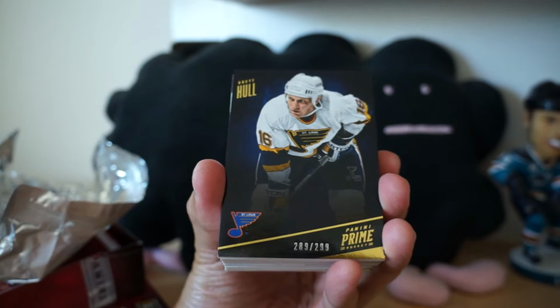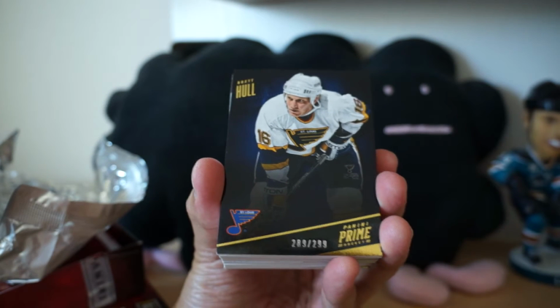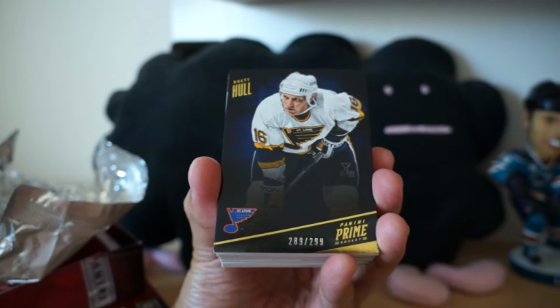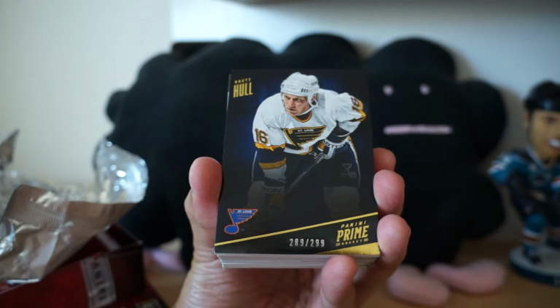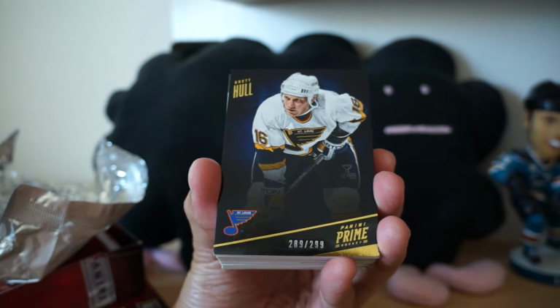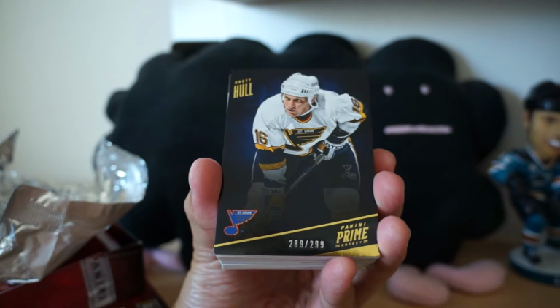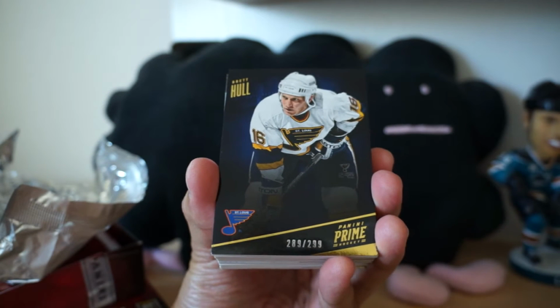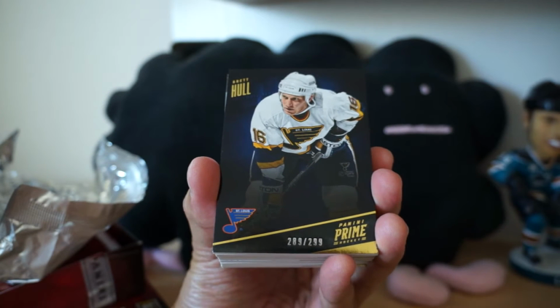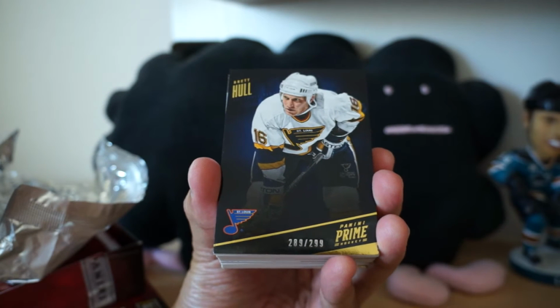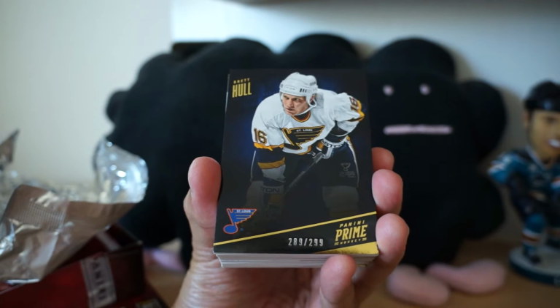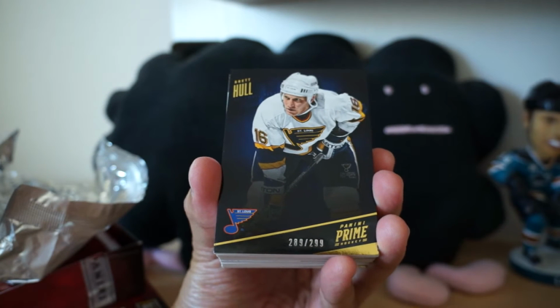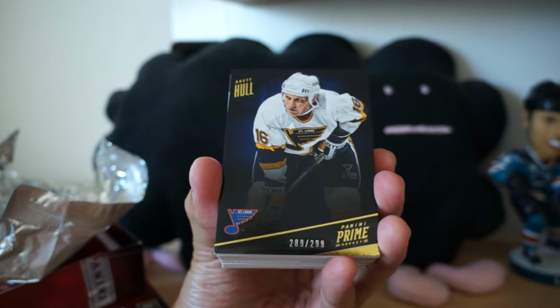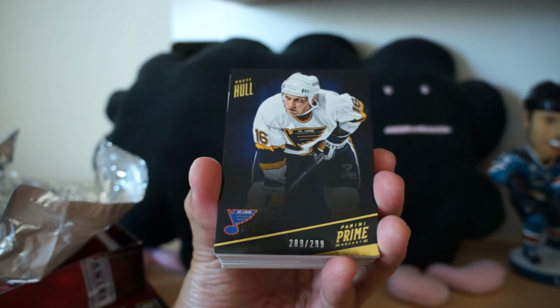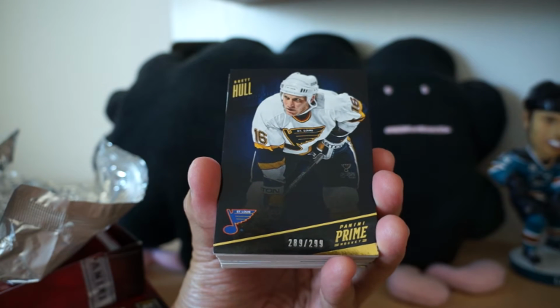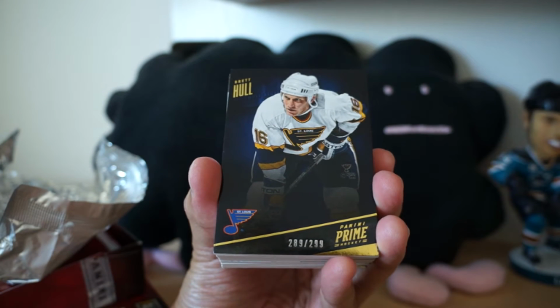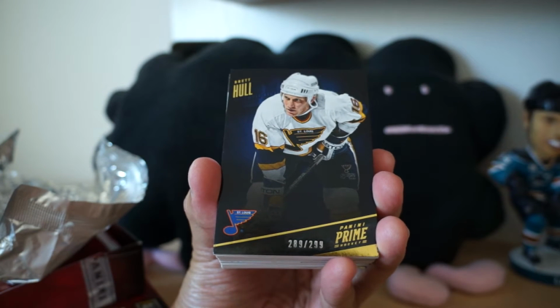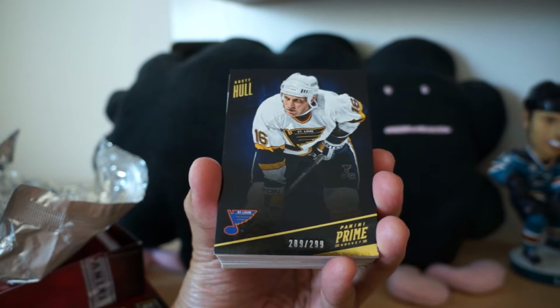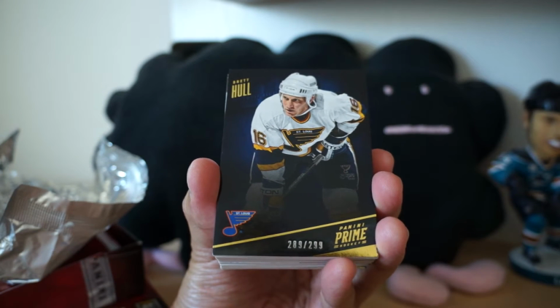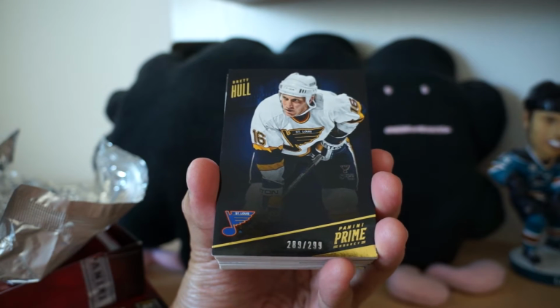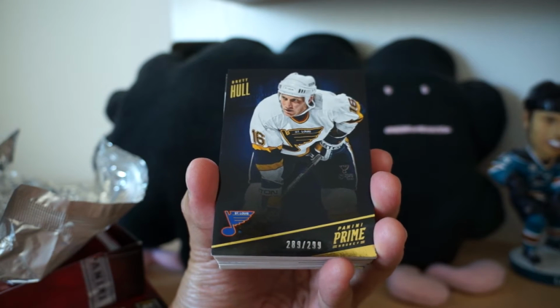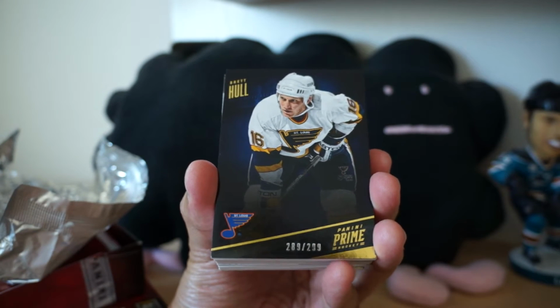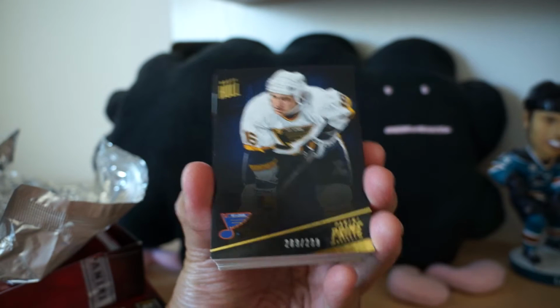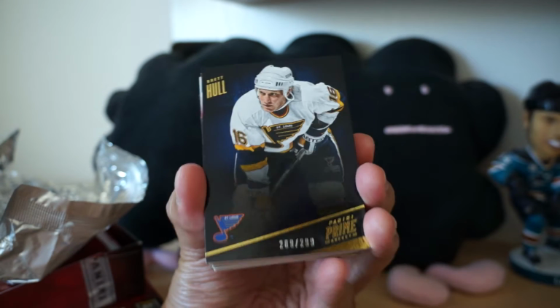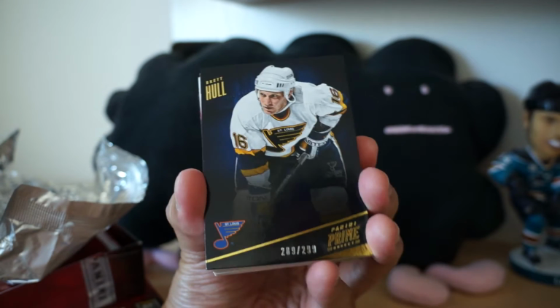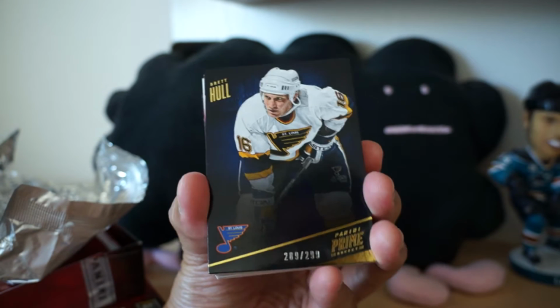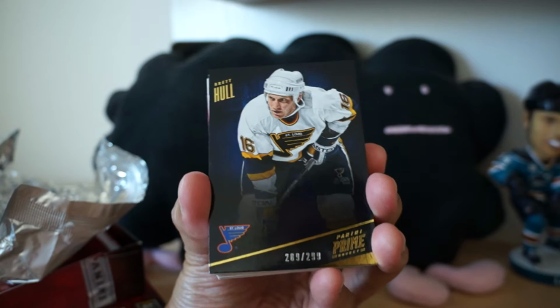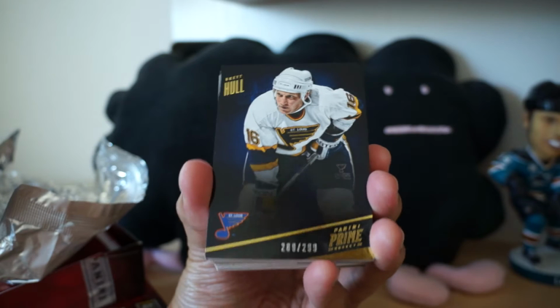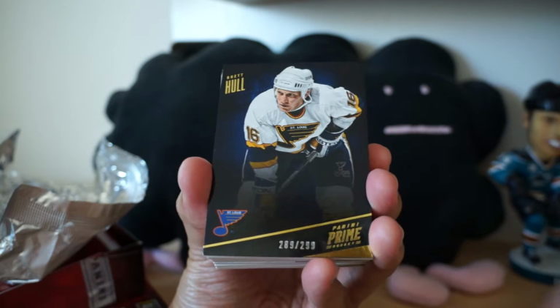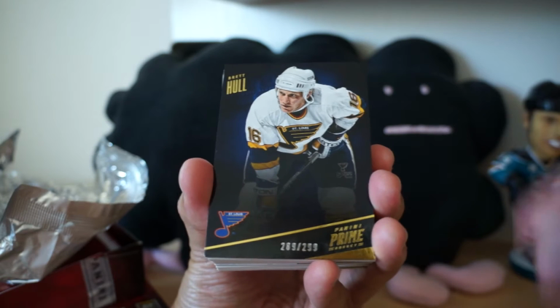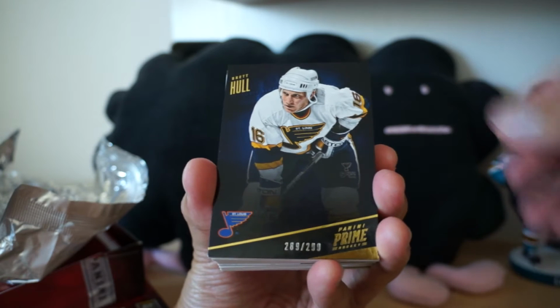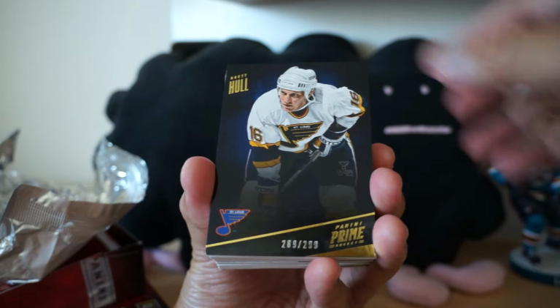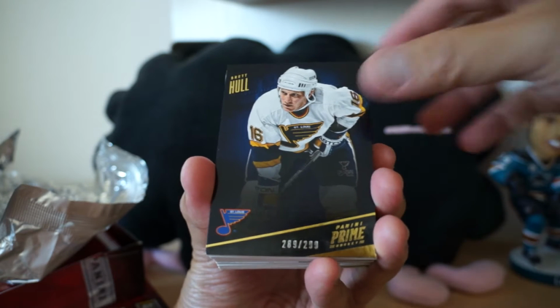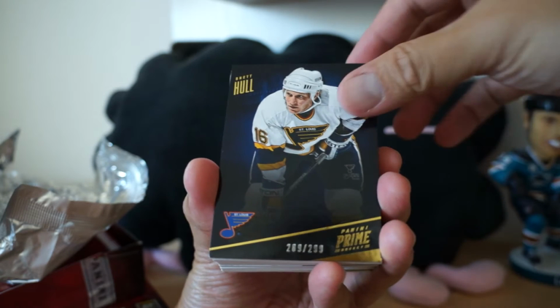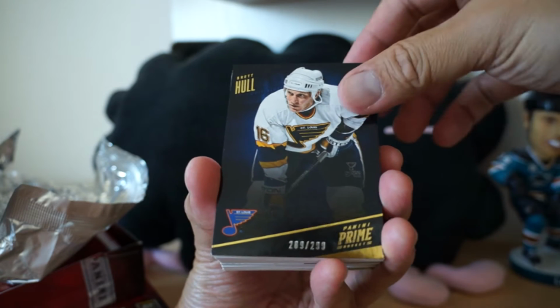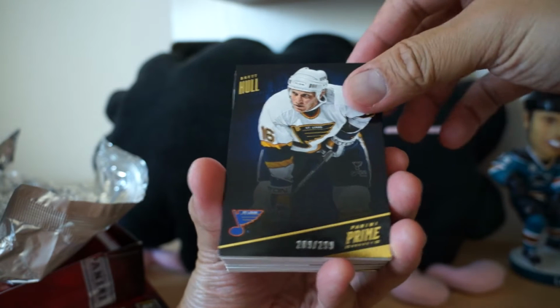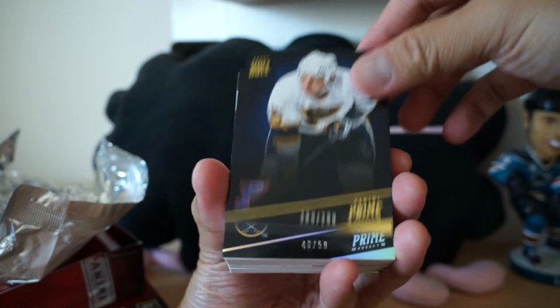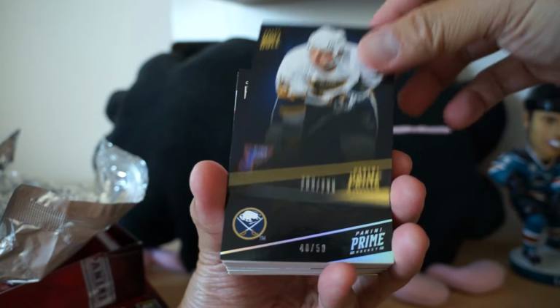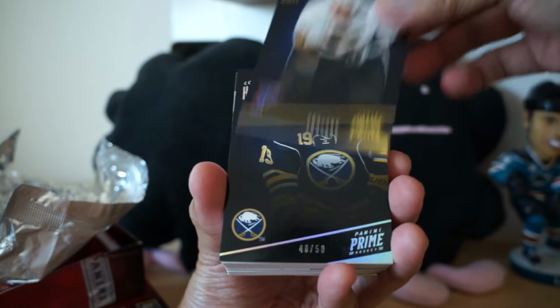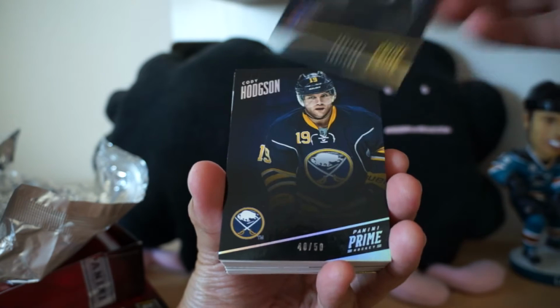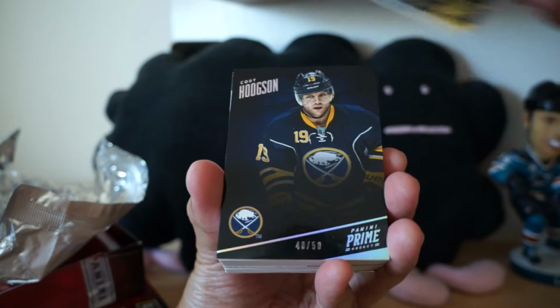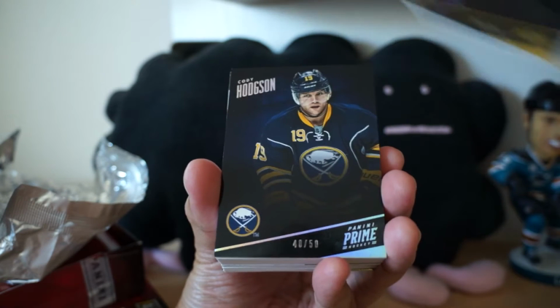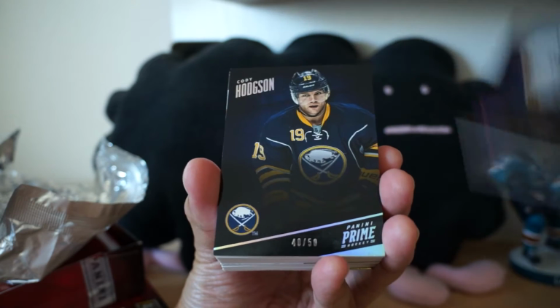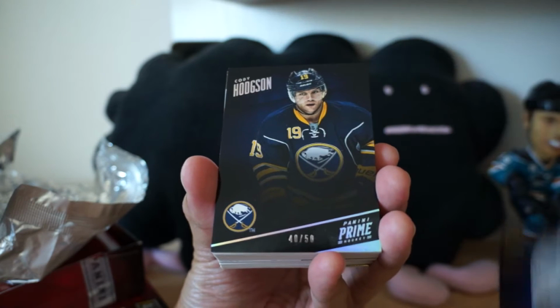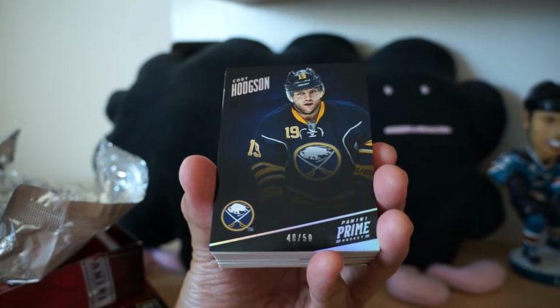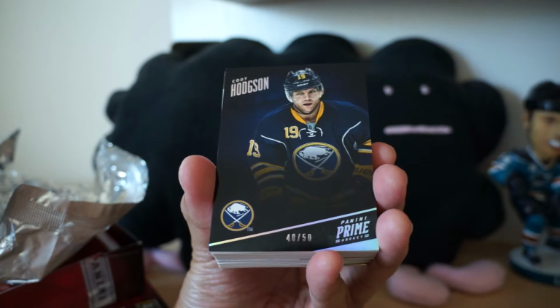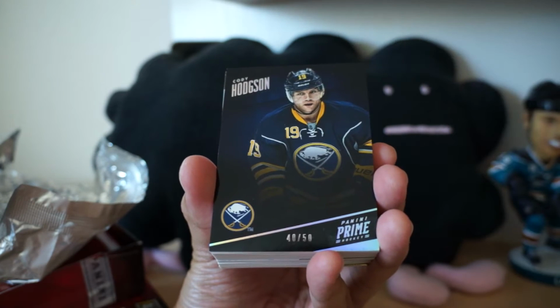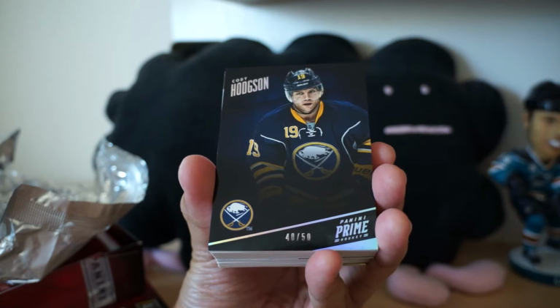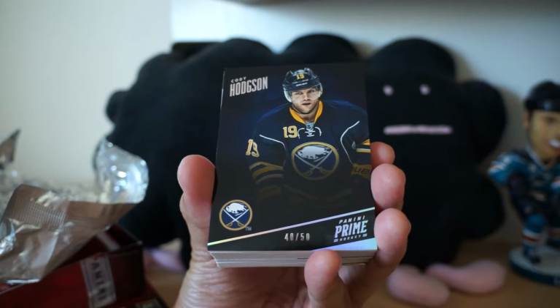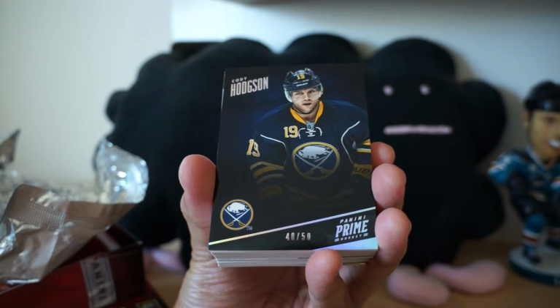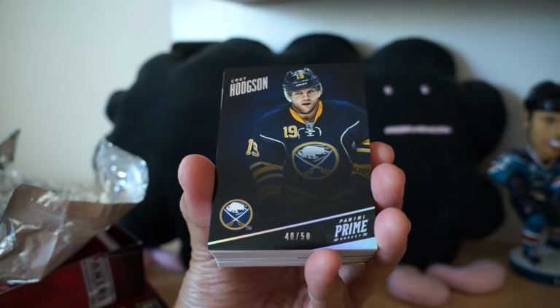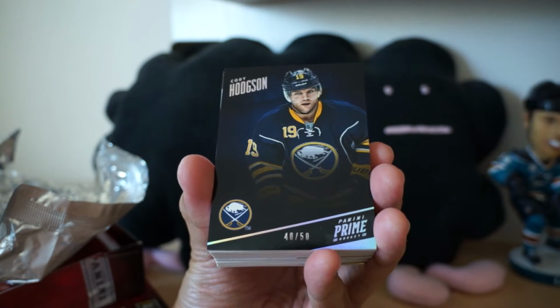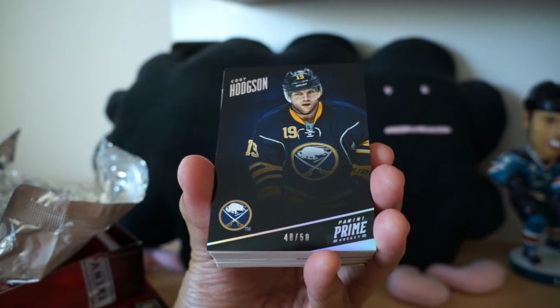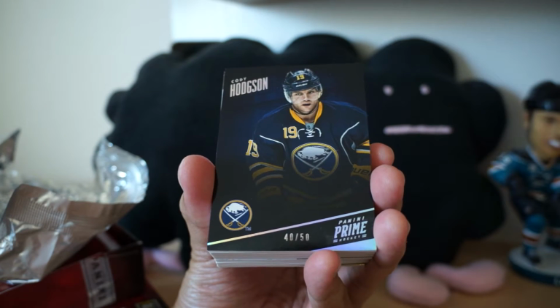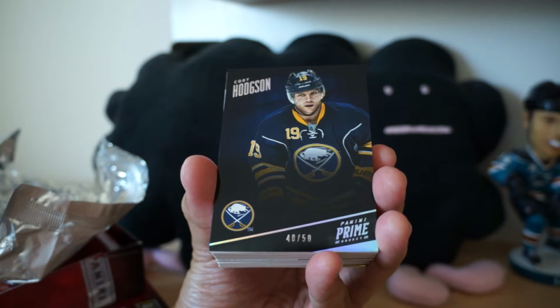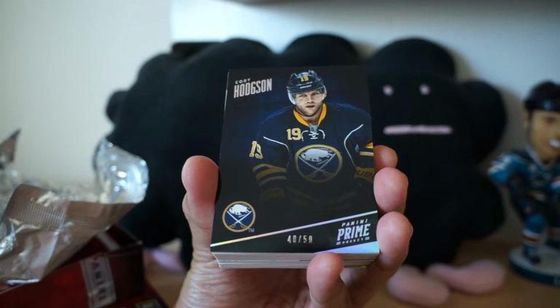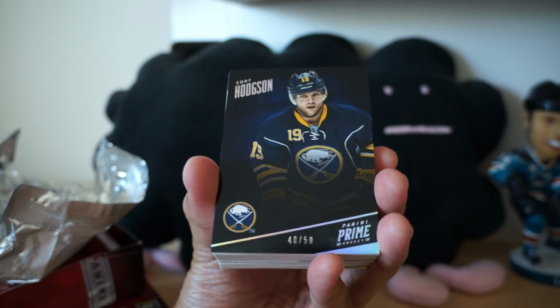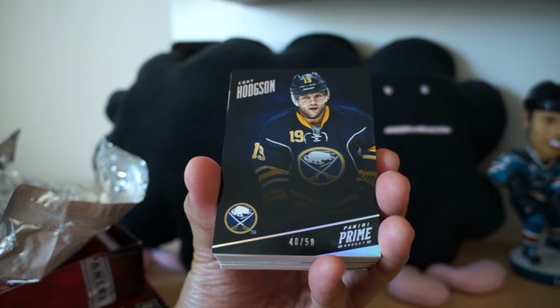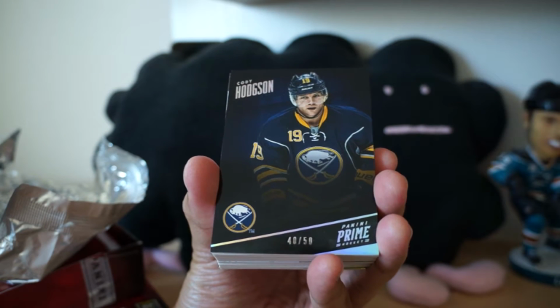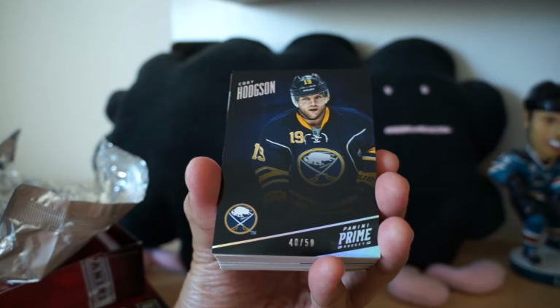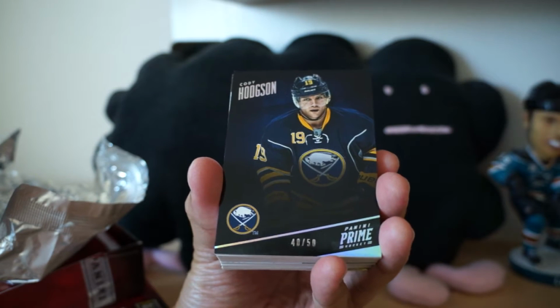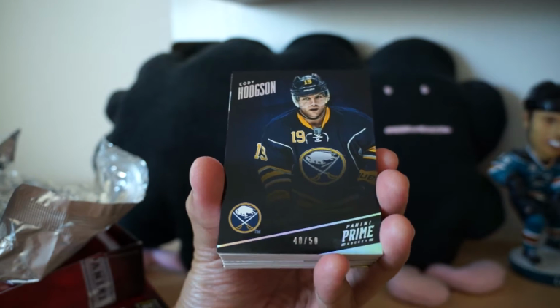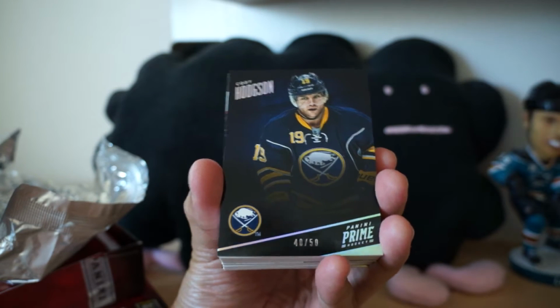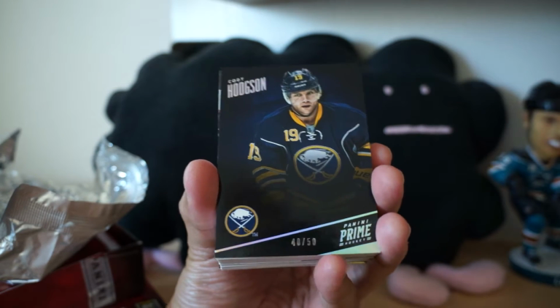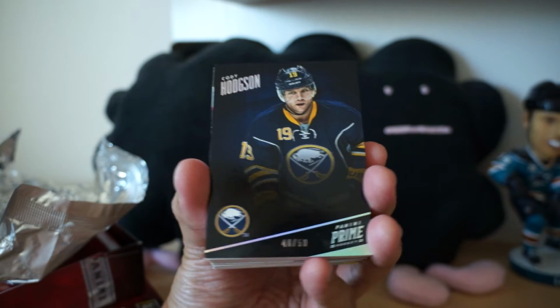Starting off with a base card of Brett Hull. And number 250, Cody Hodgson.